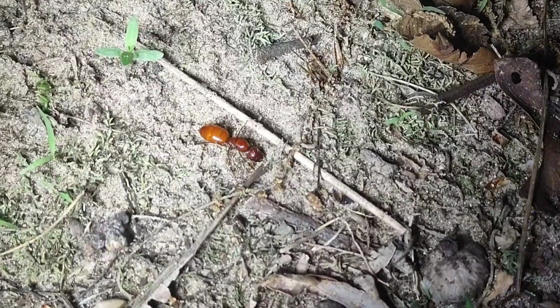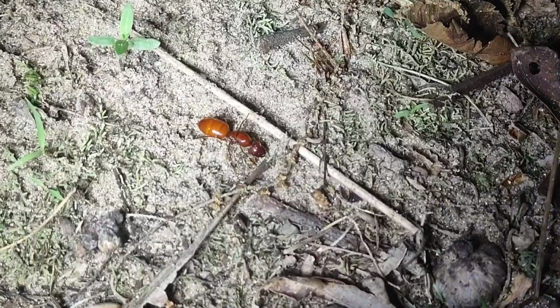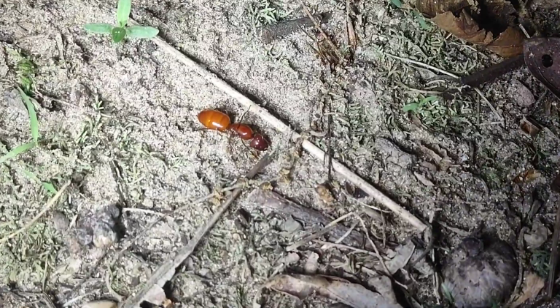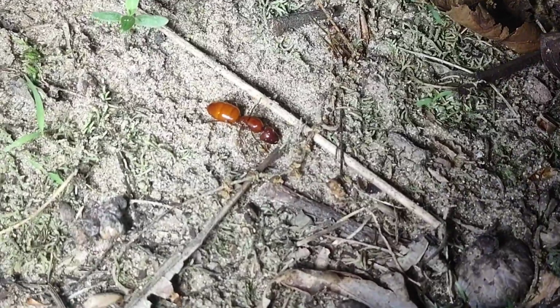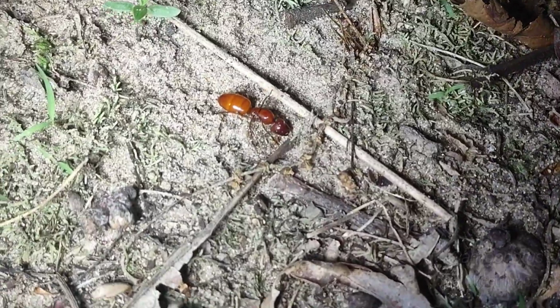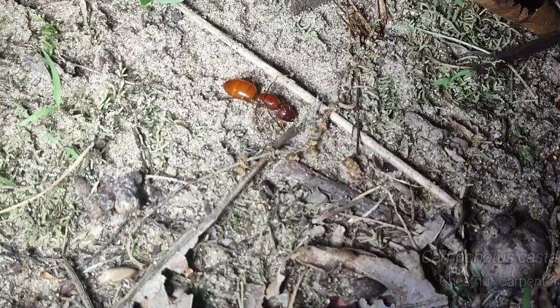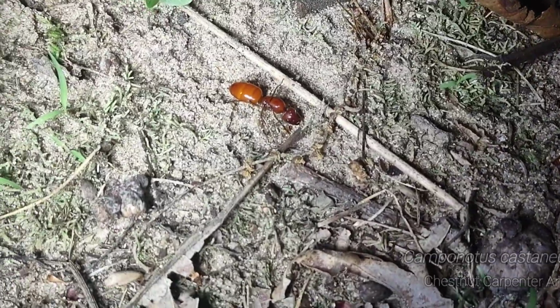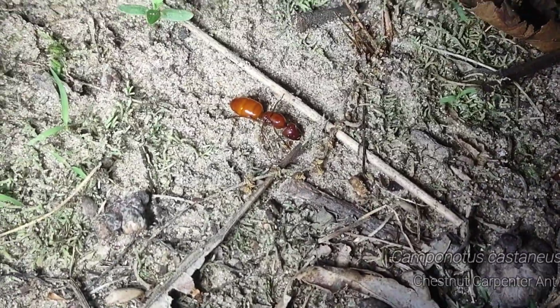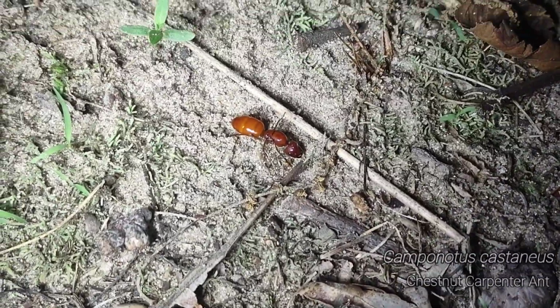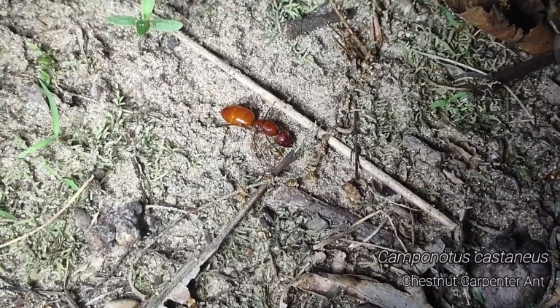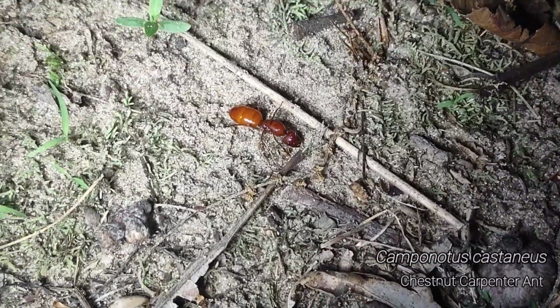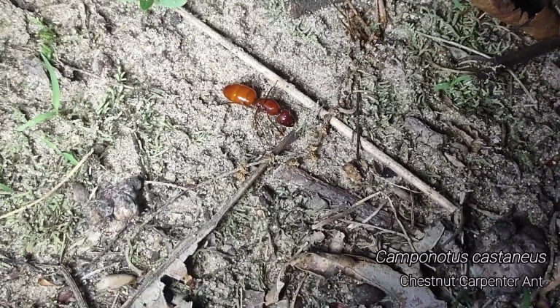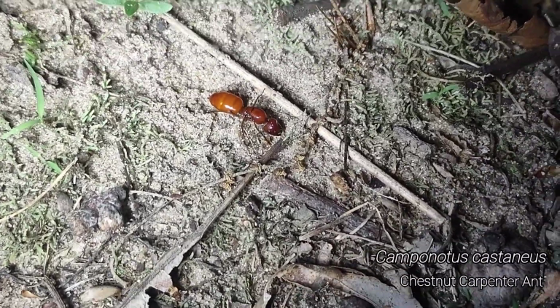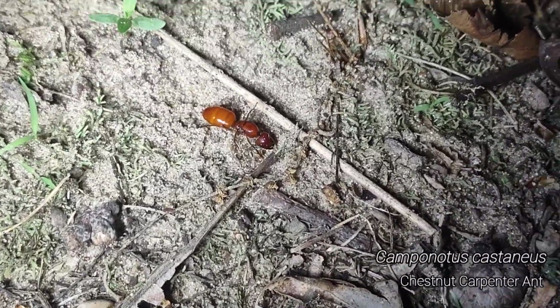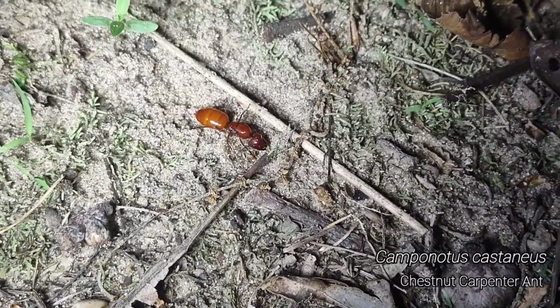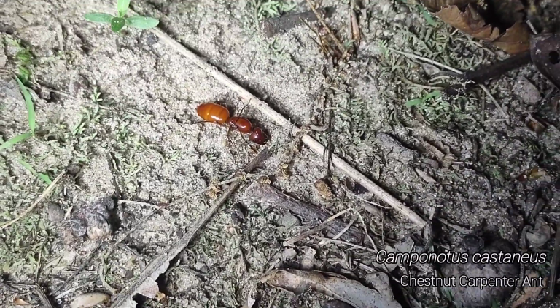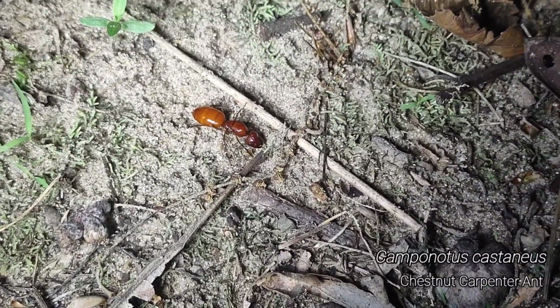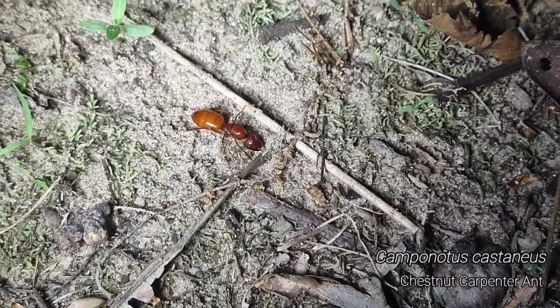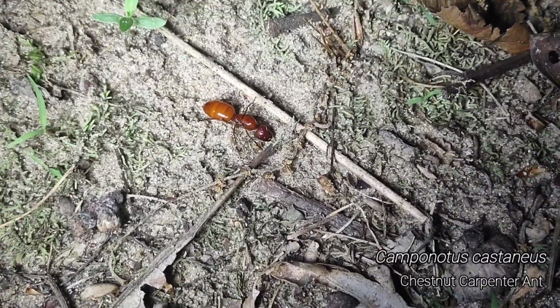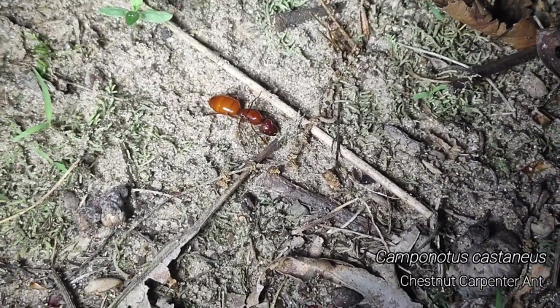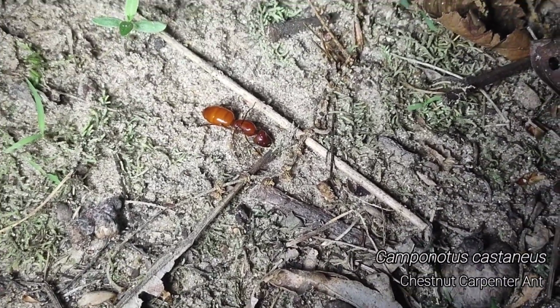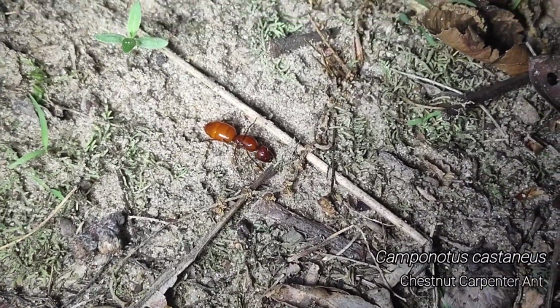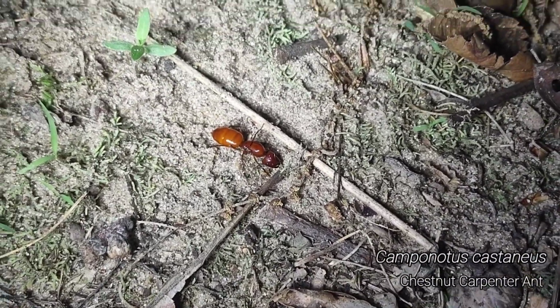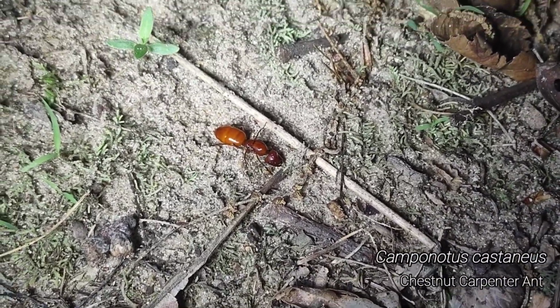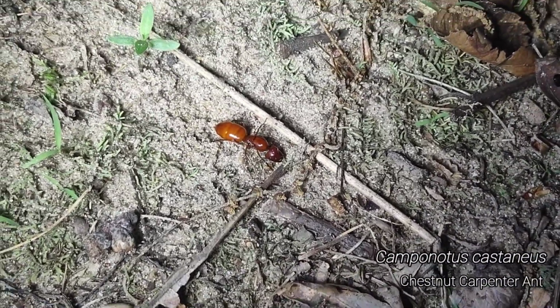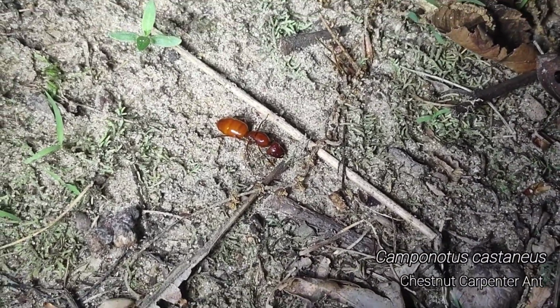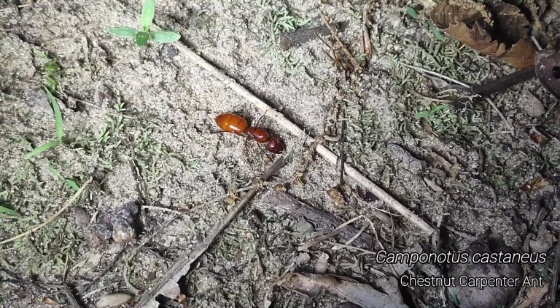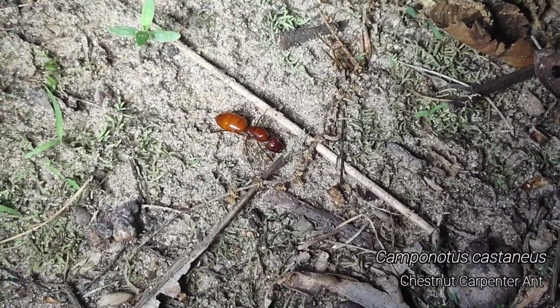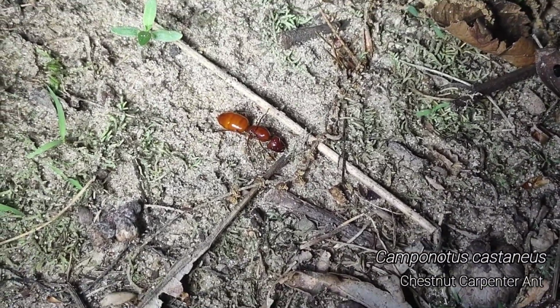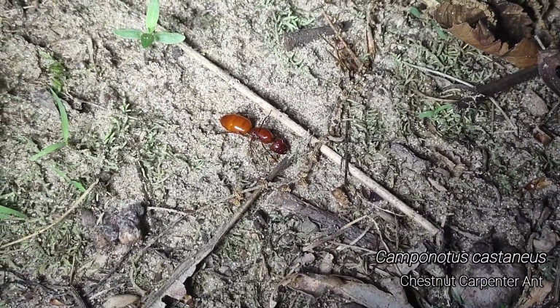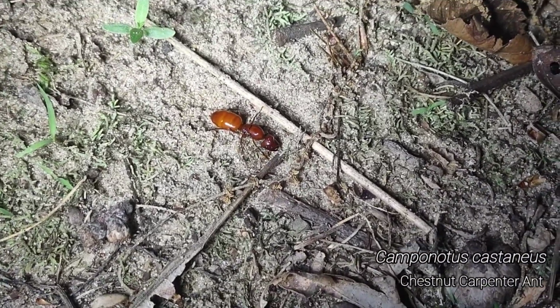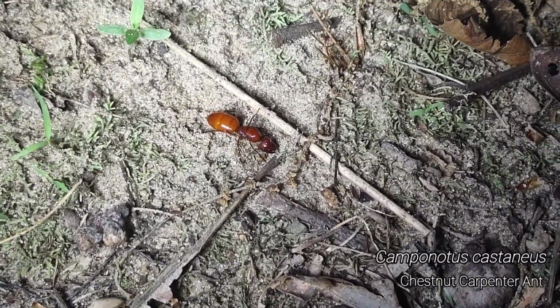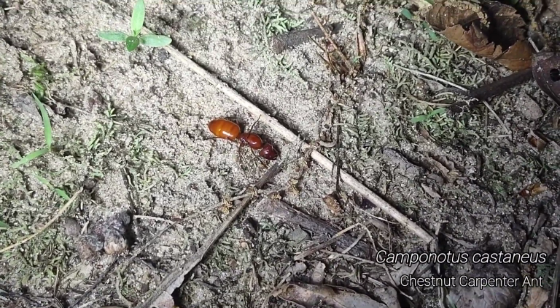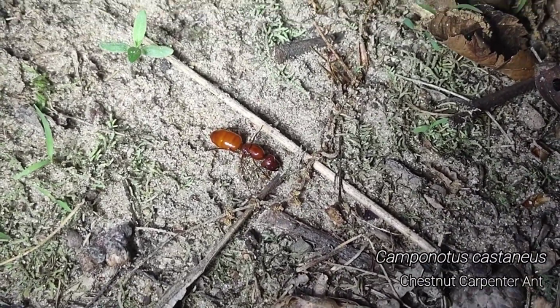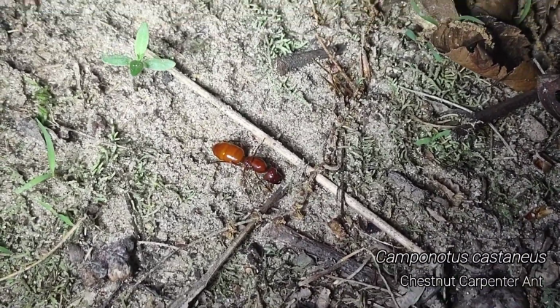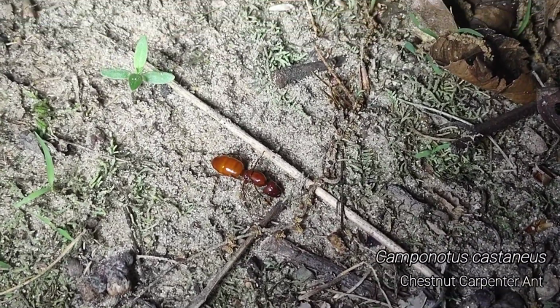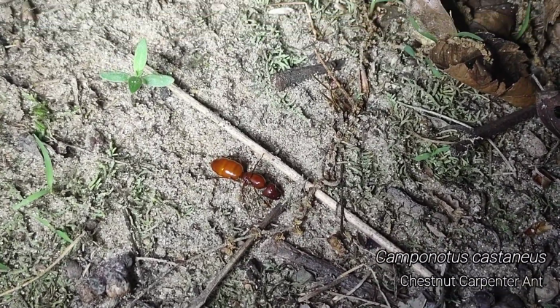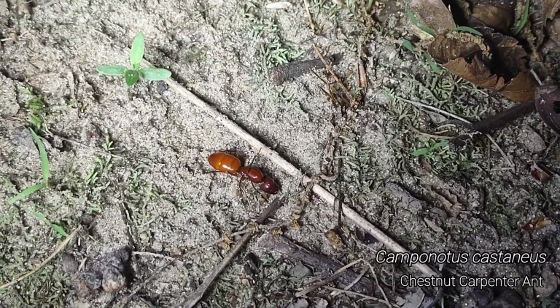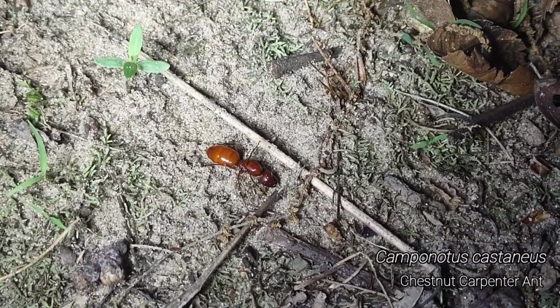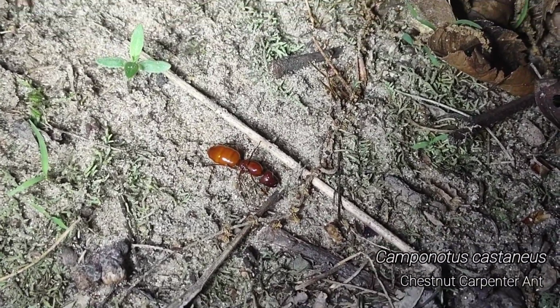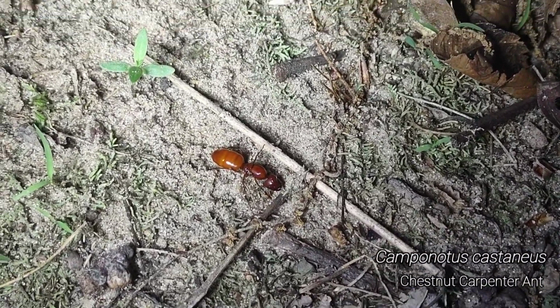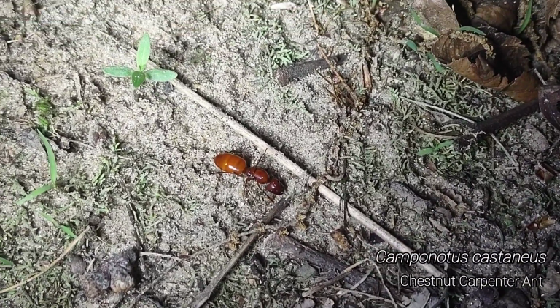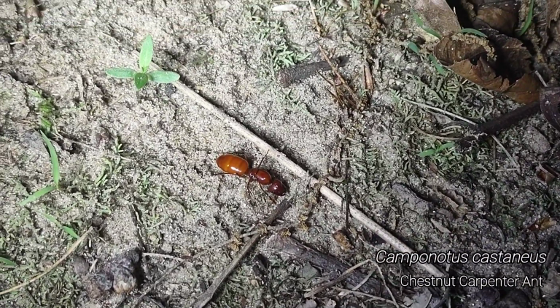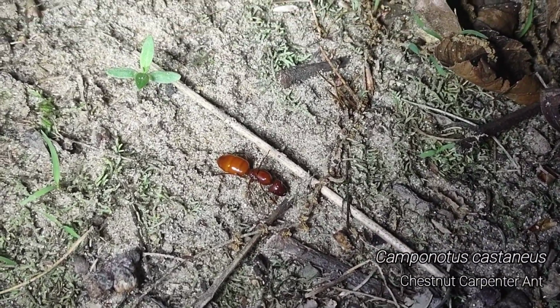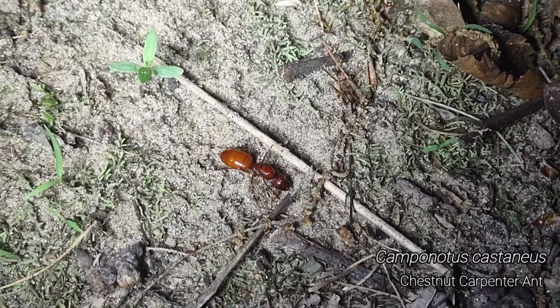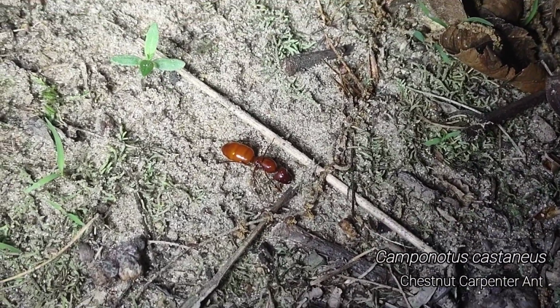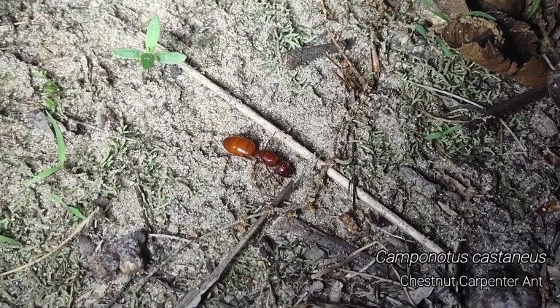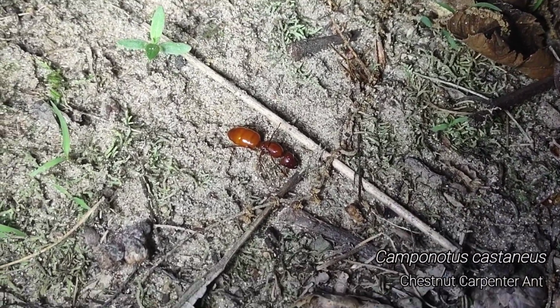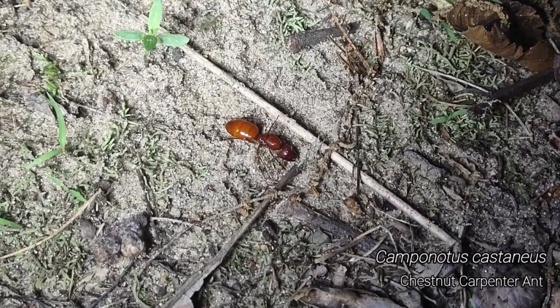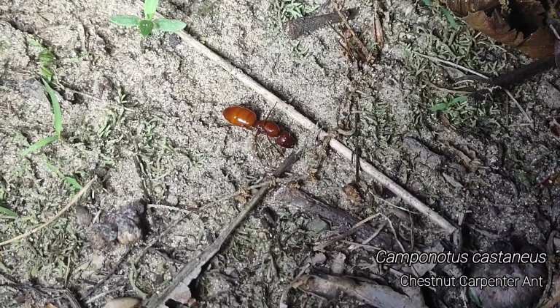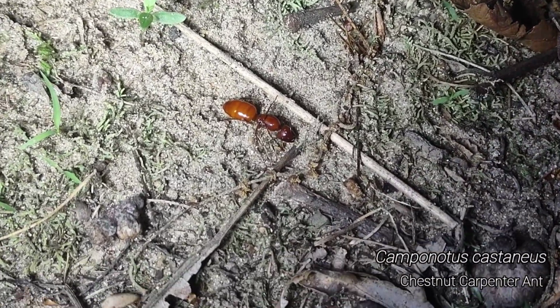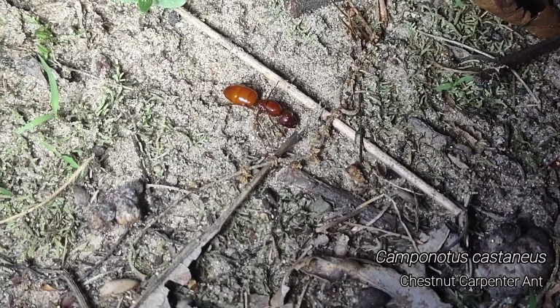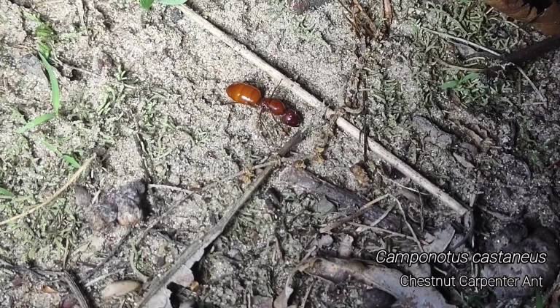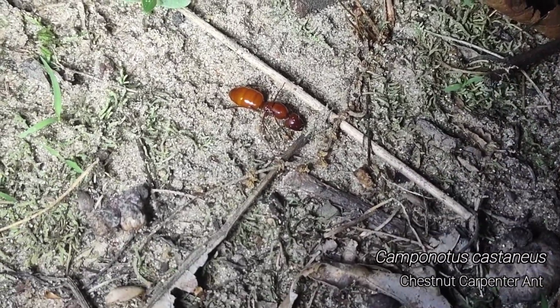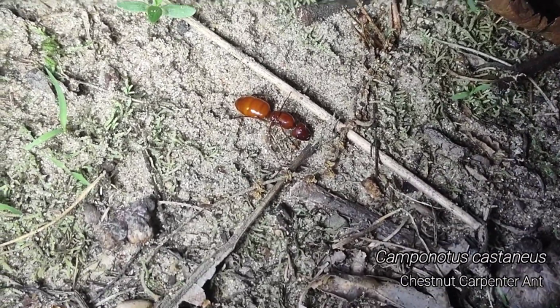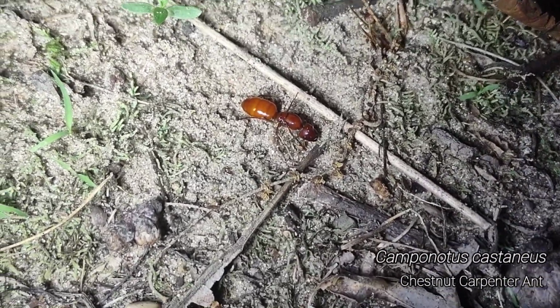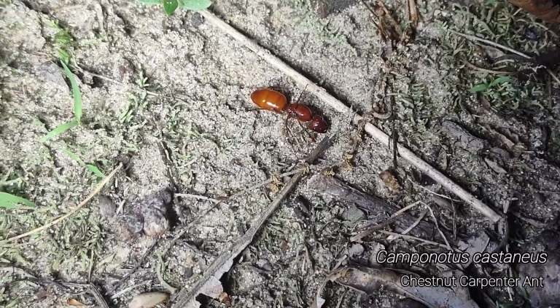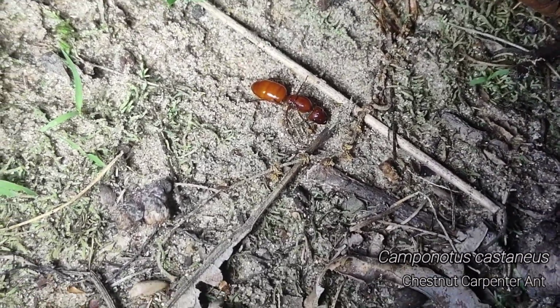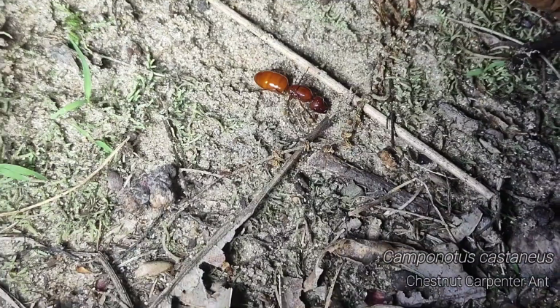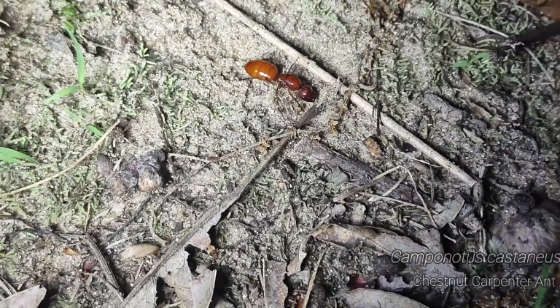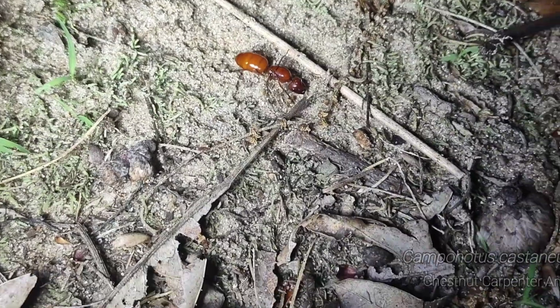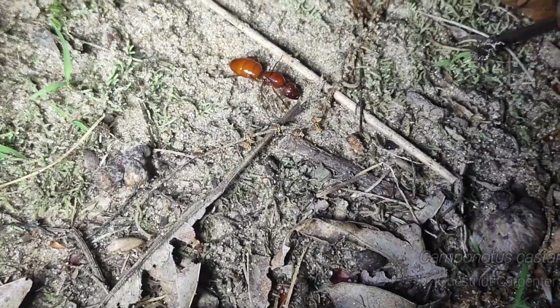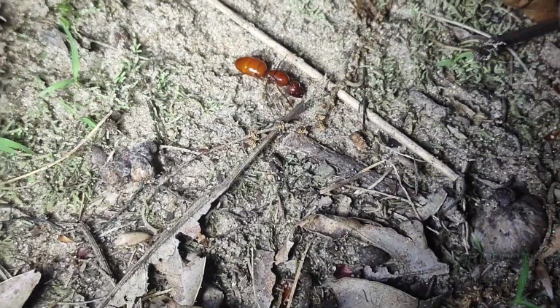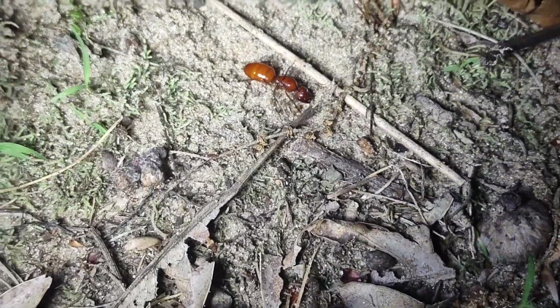There we go - our first Camponotus castaneus dealate. How cool is that?